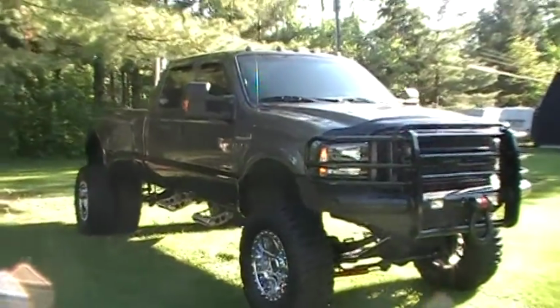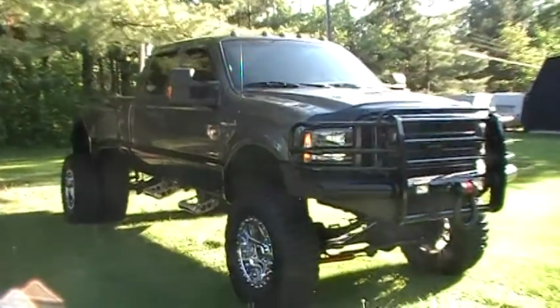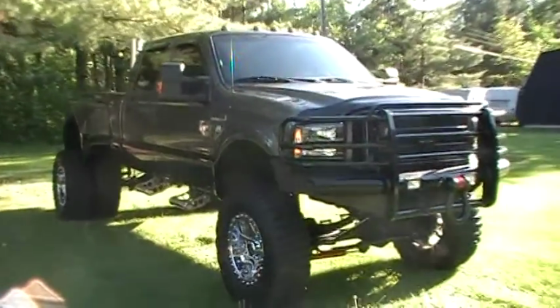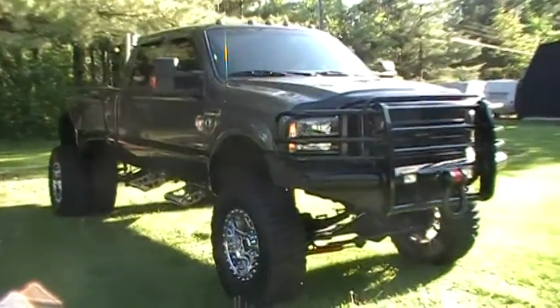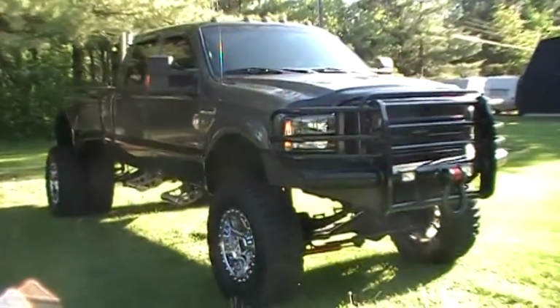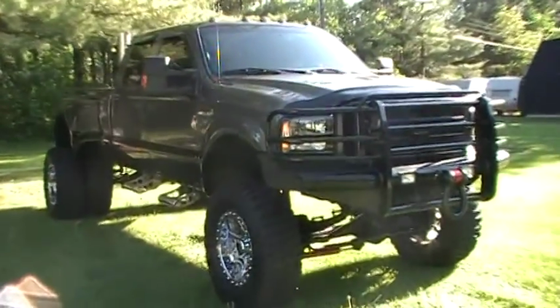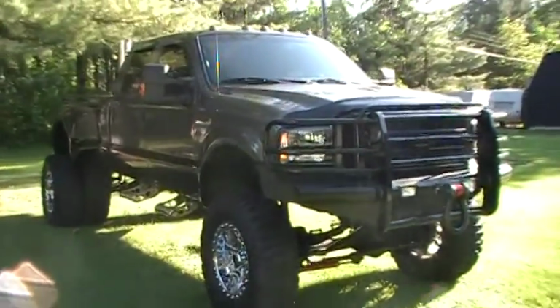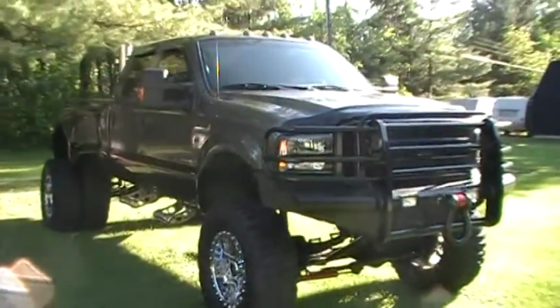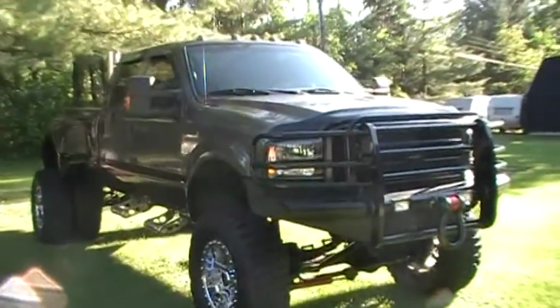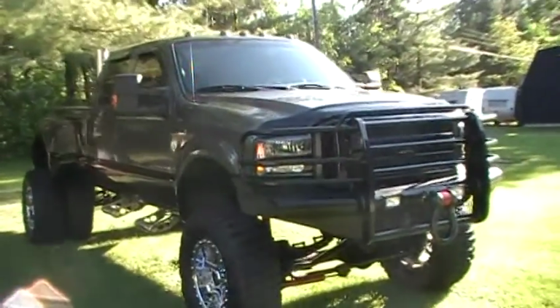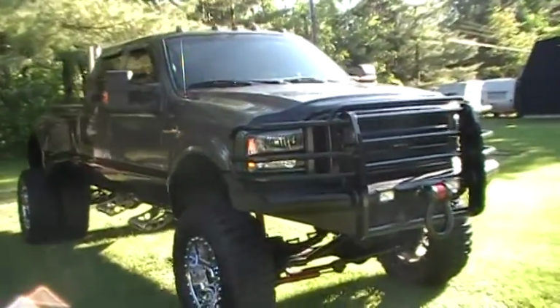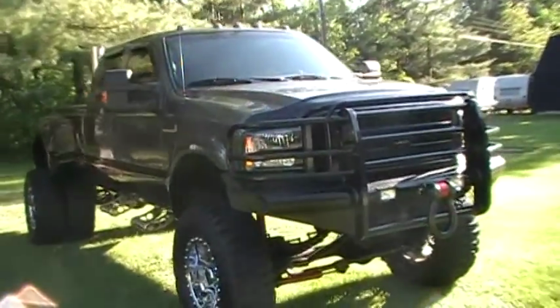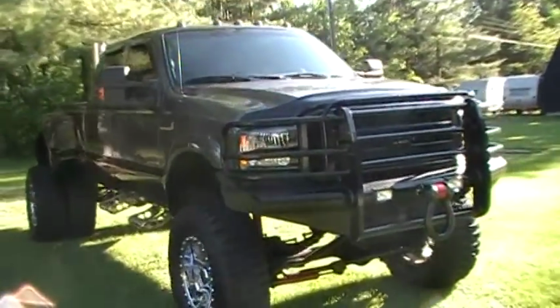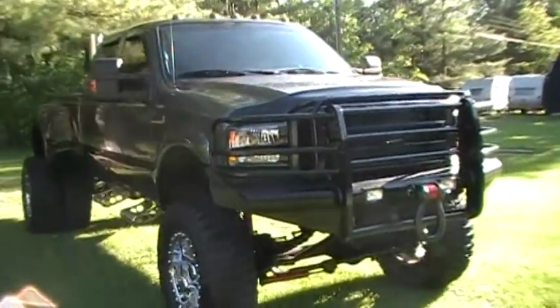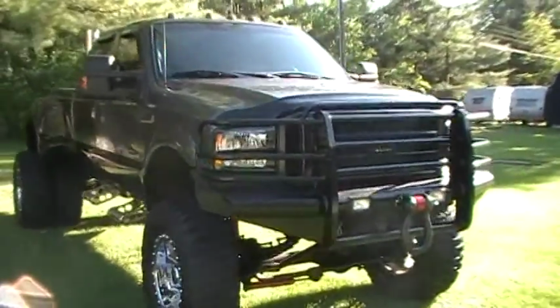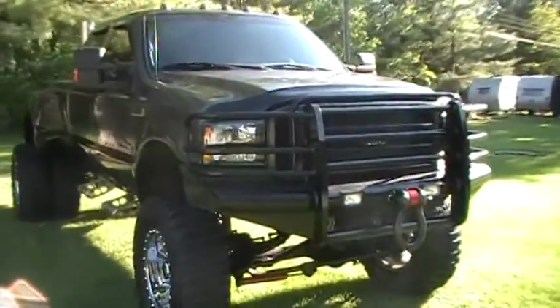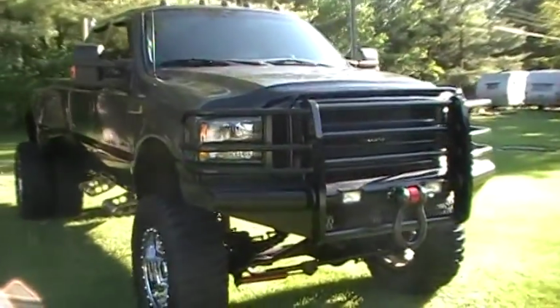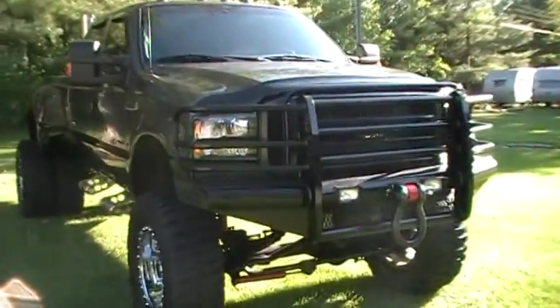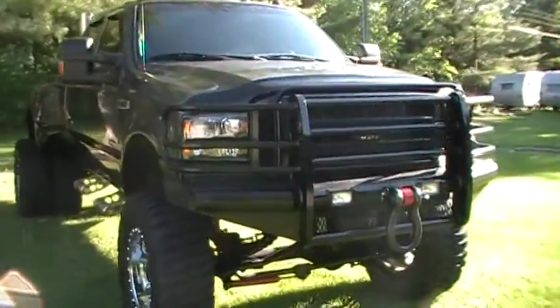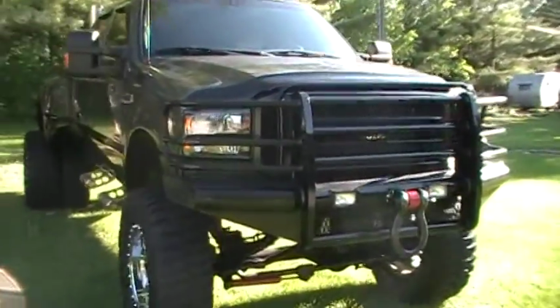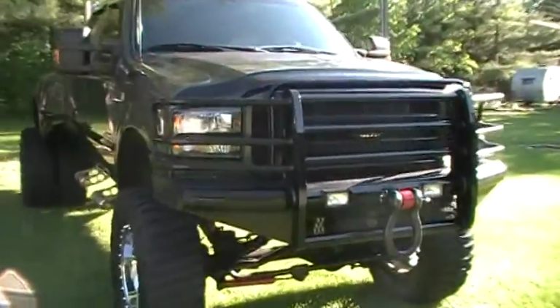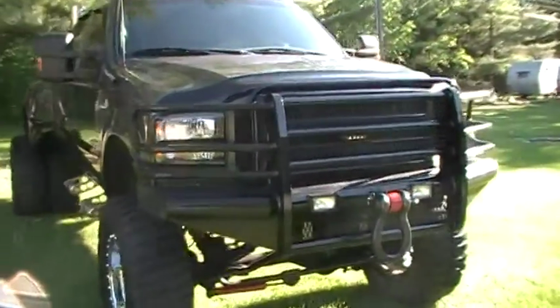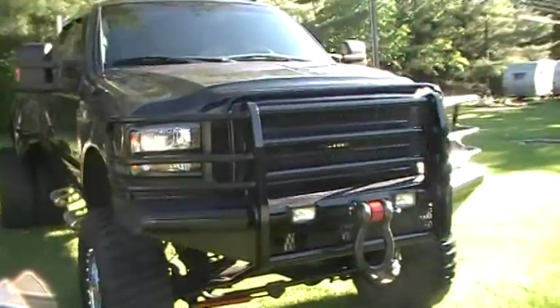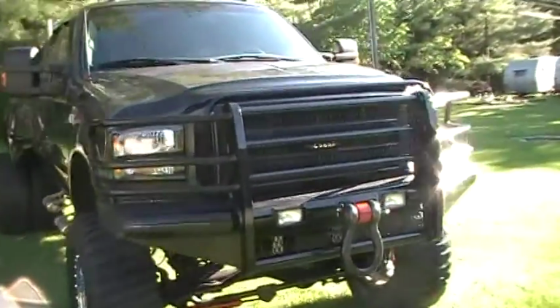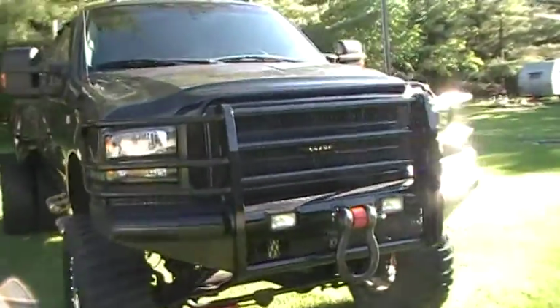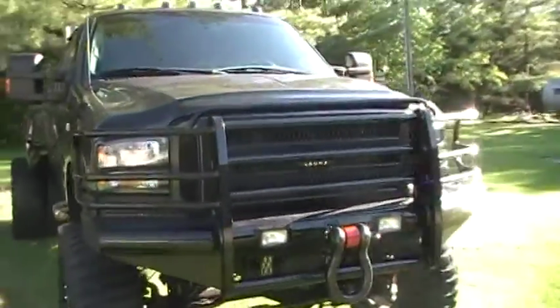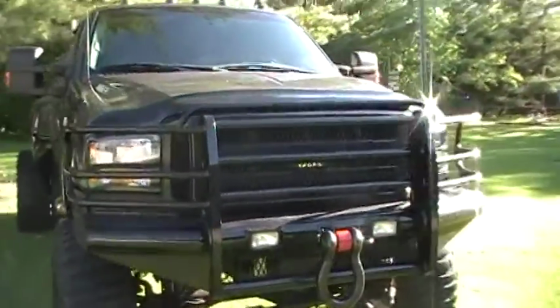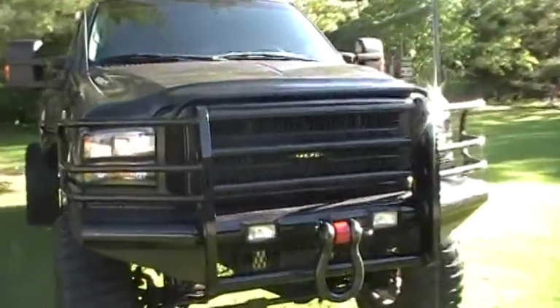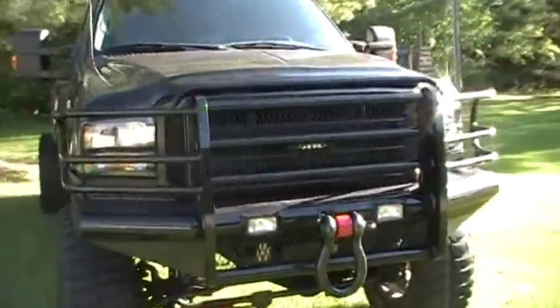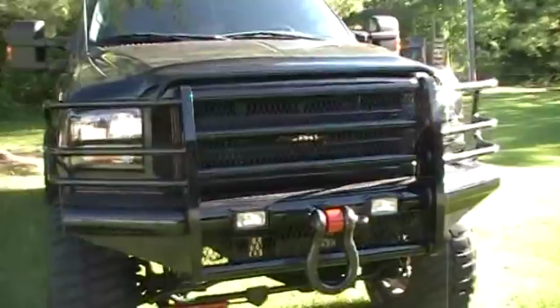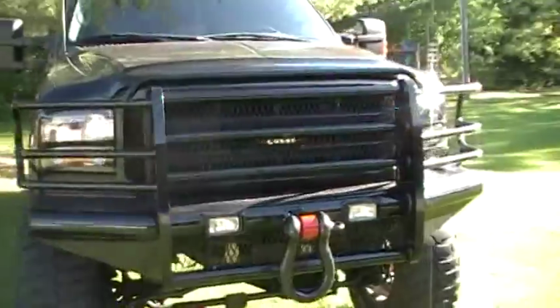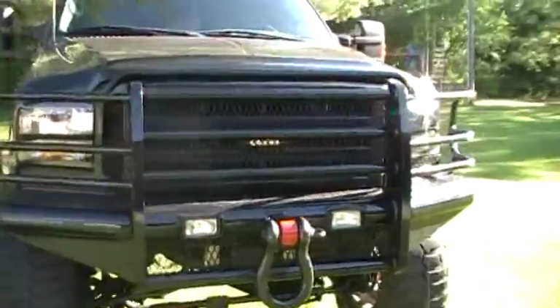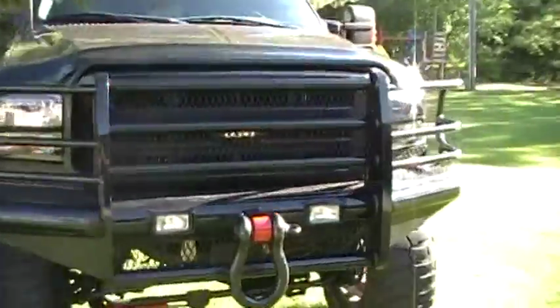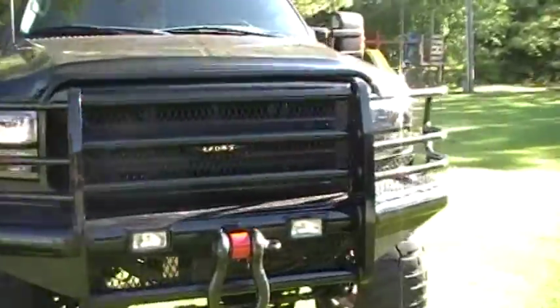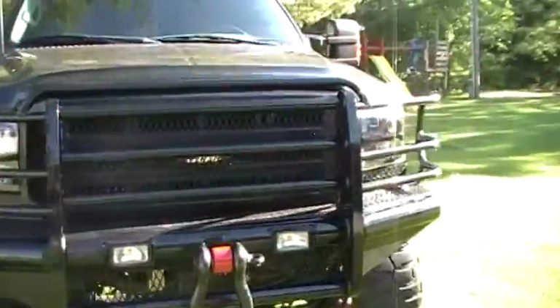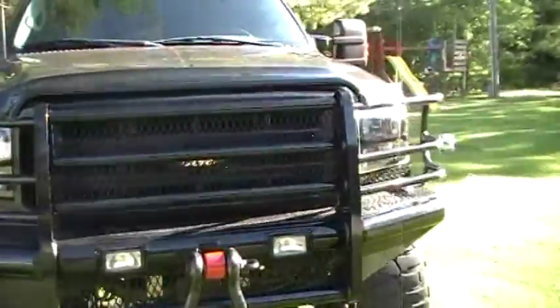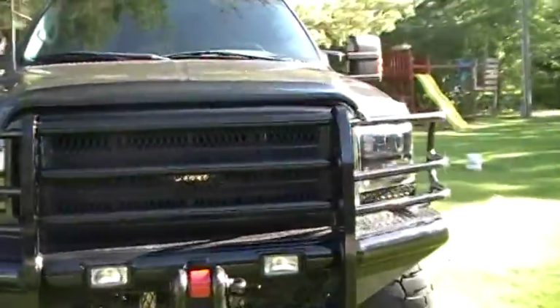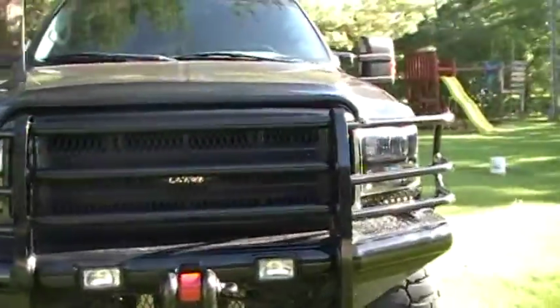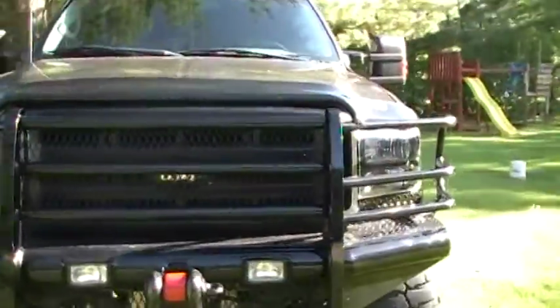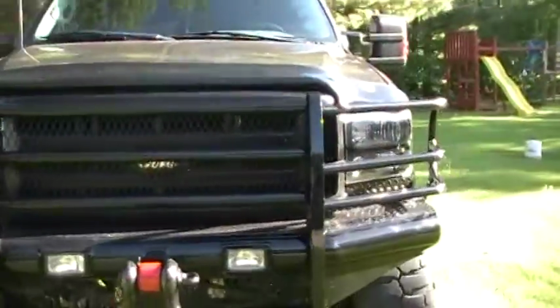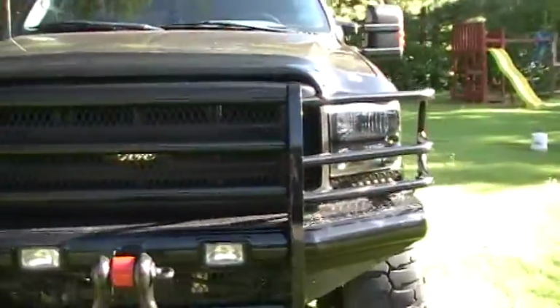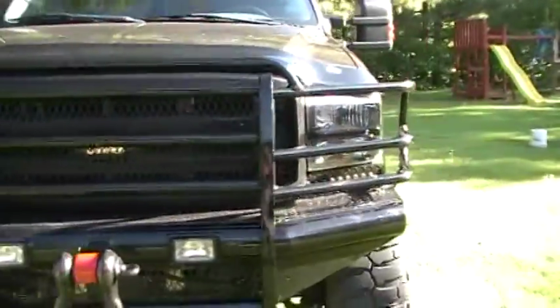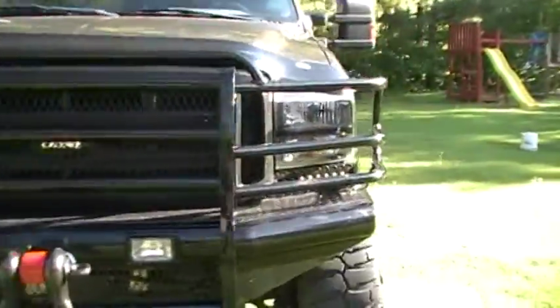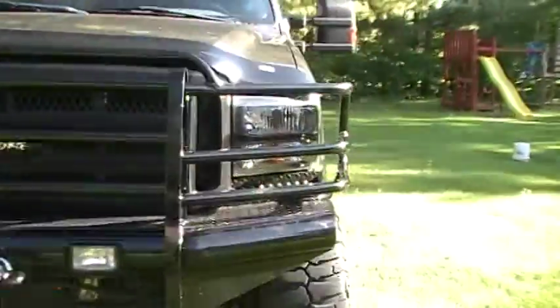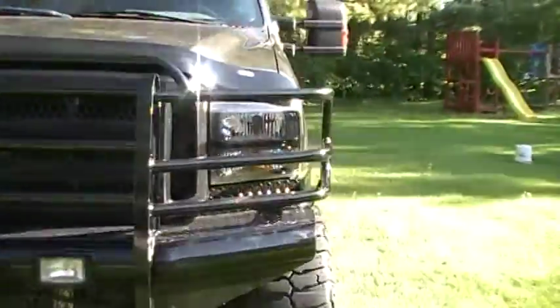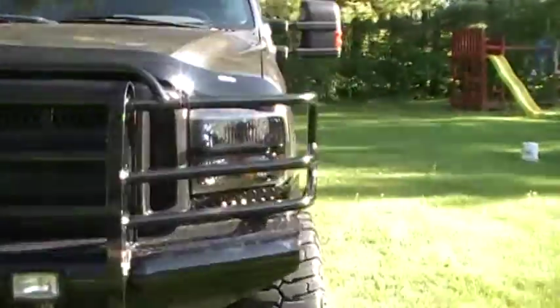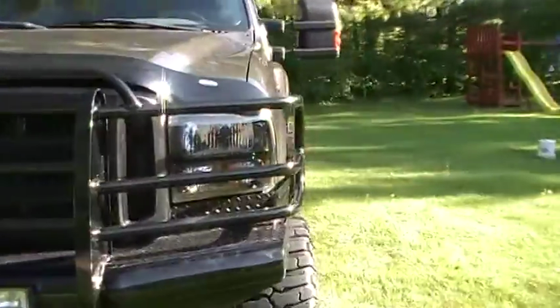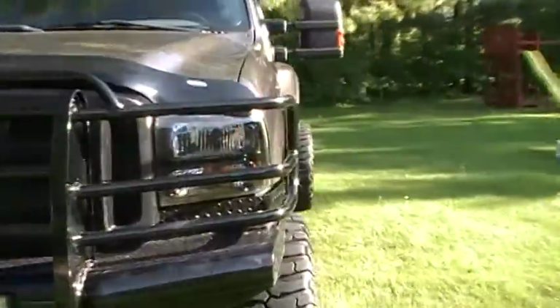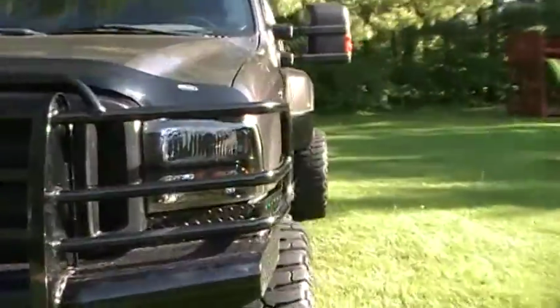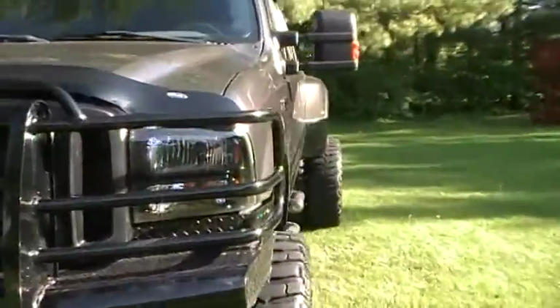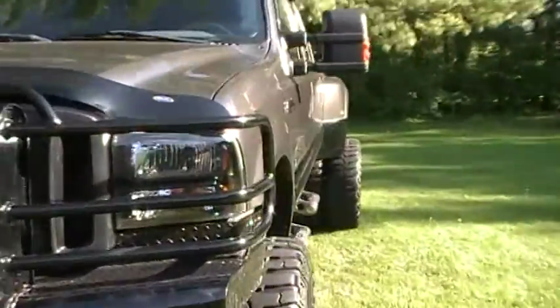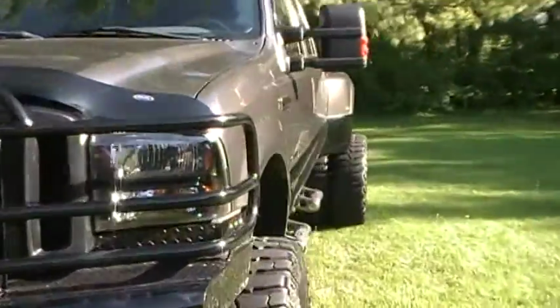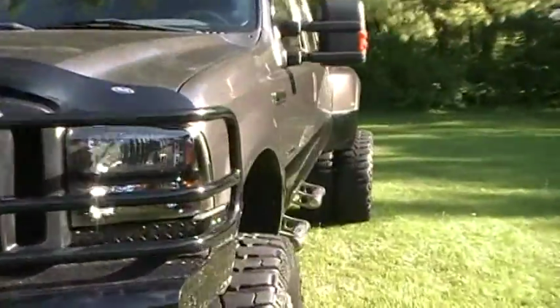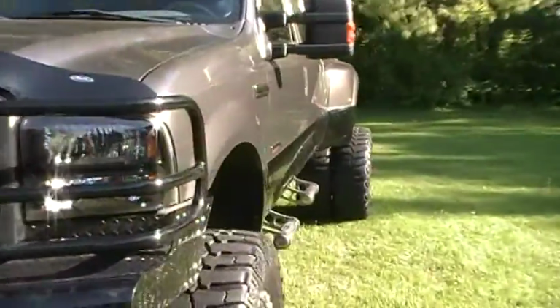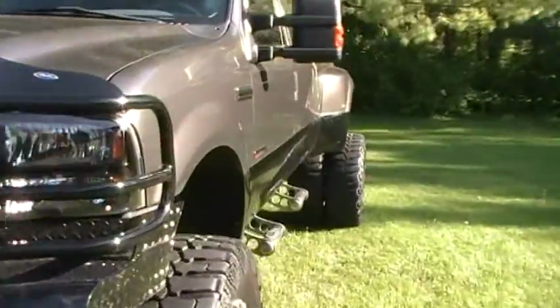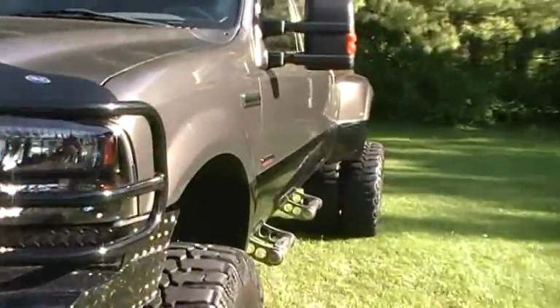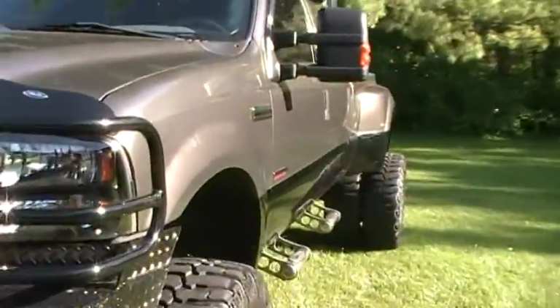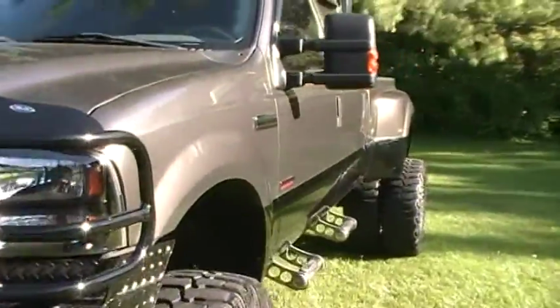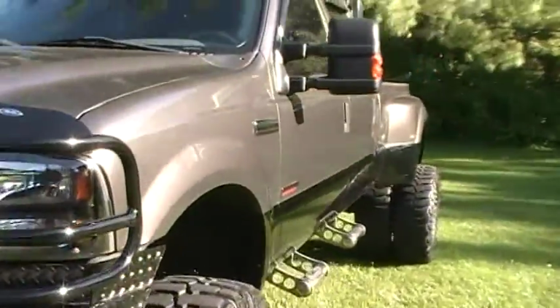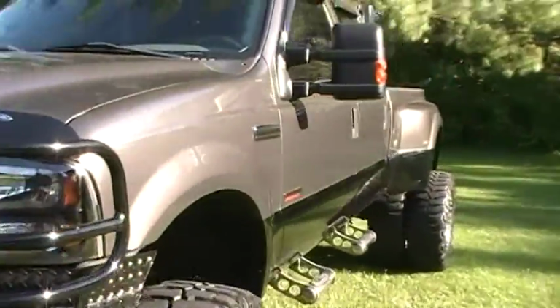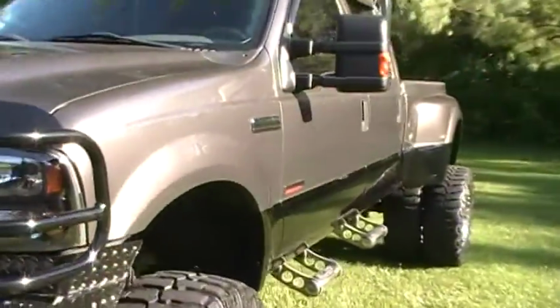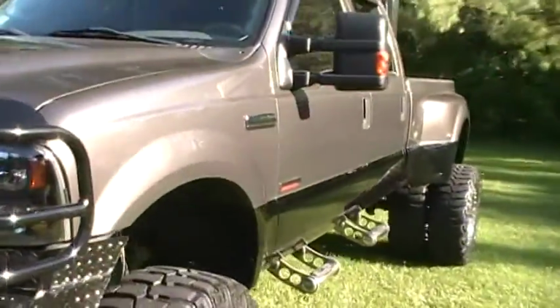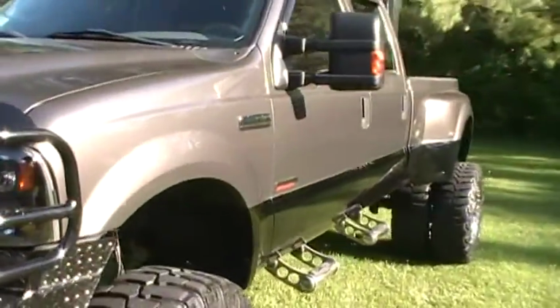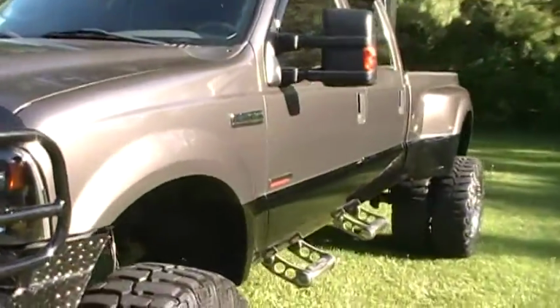This truck is in absolutely tip-top shape. It's got a real, real nice paint job — base coat, clear coat.